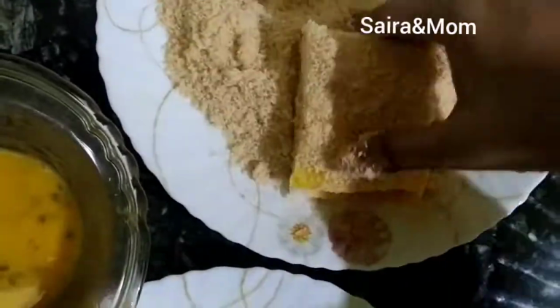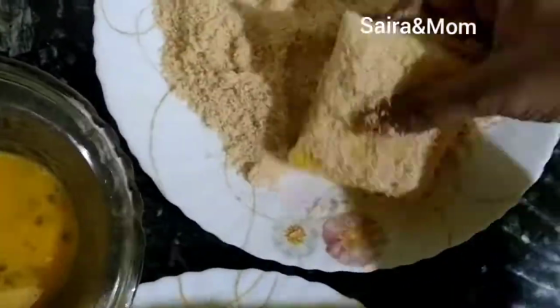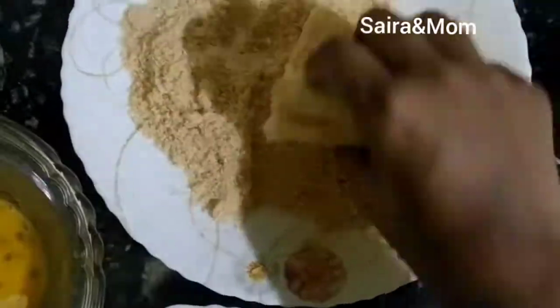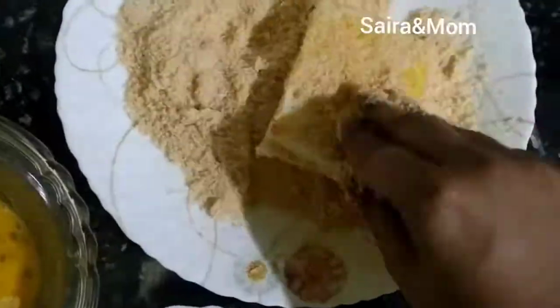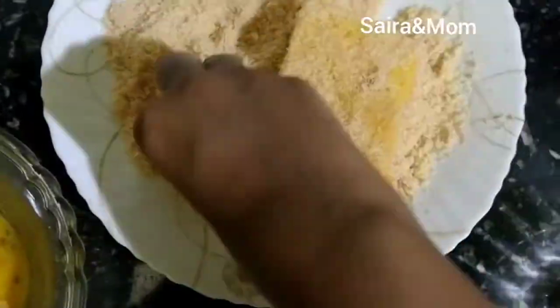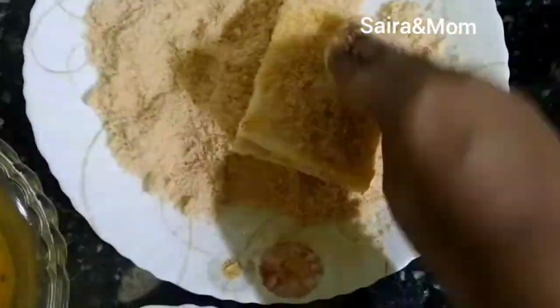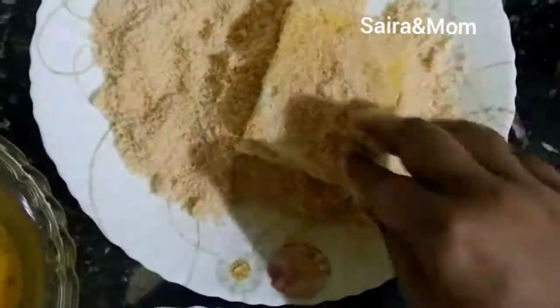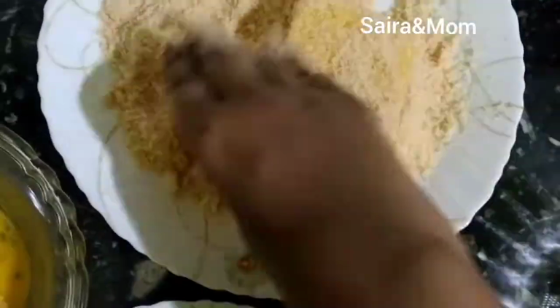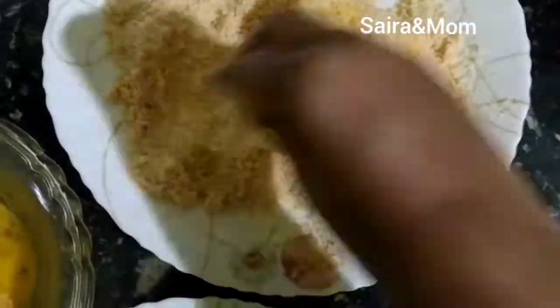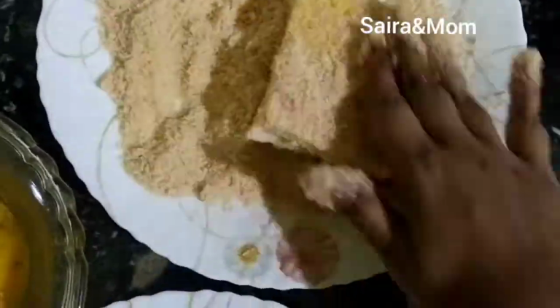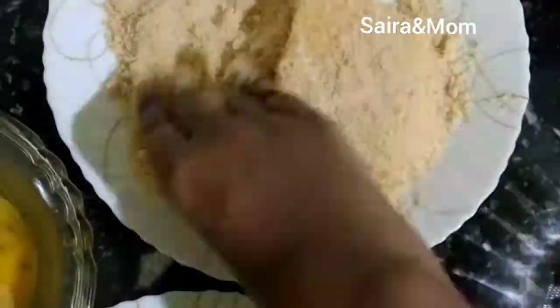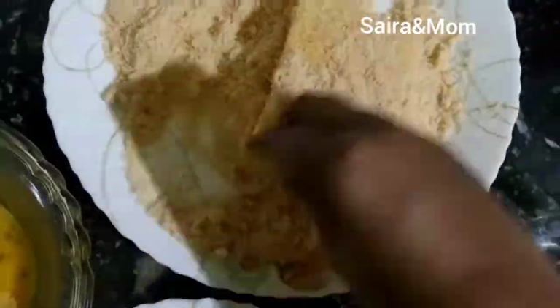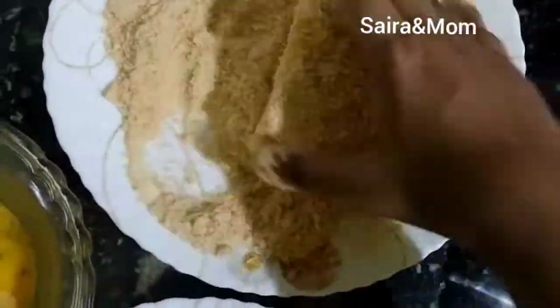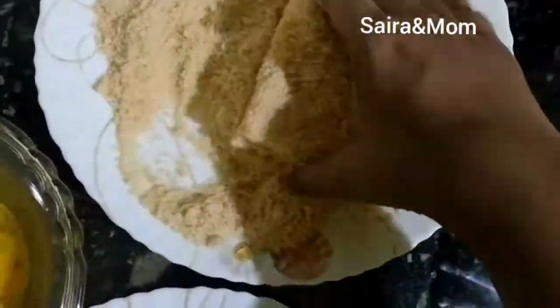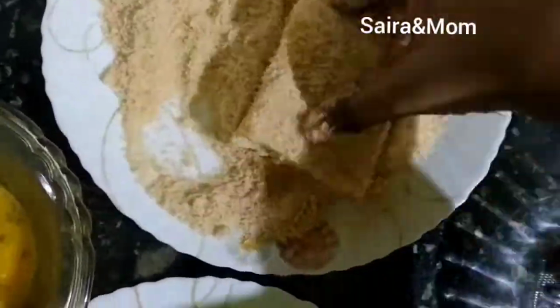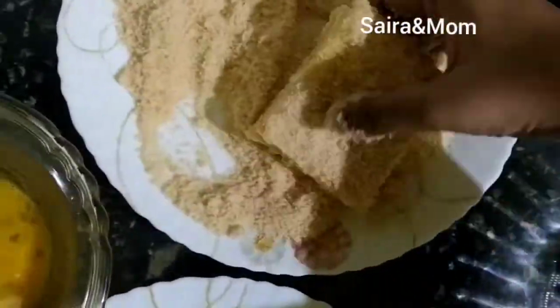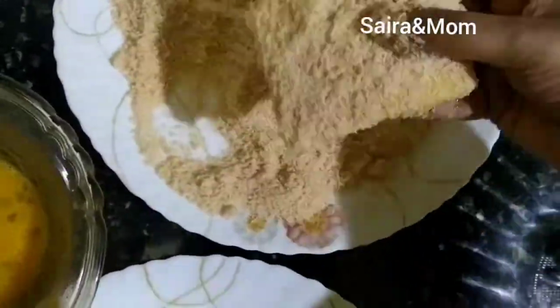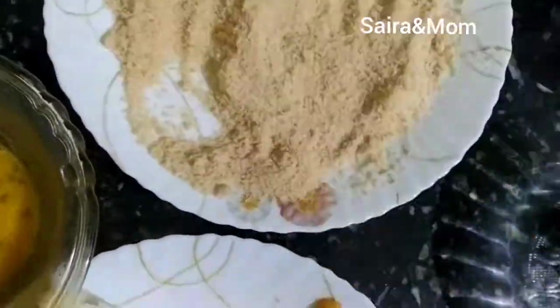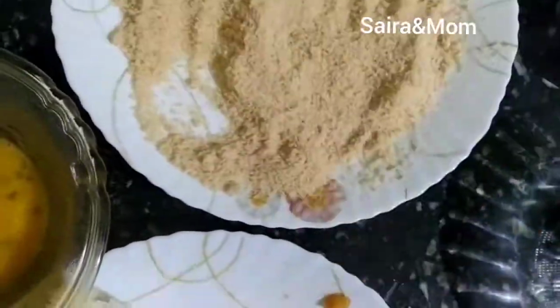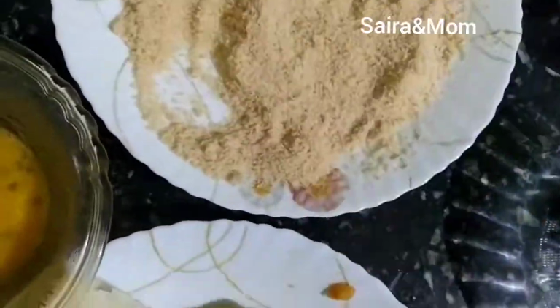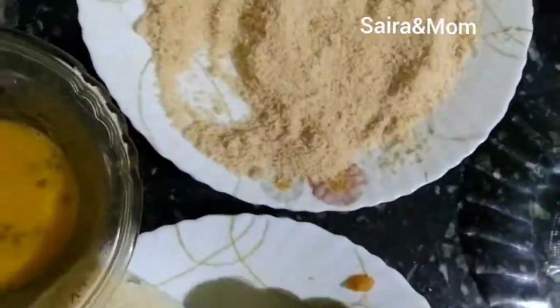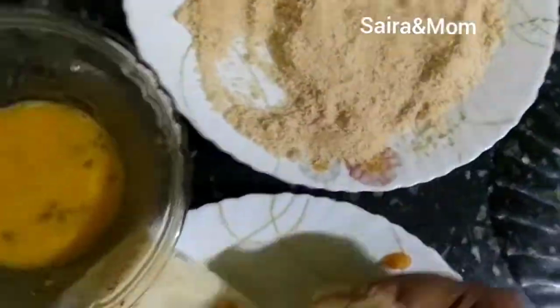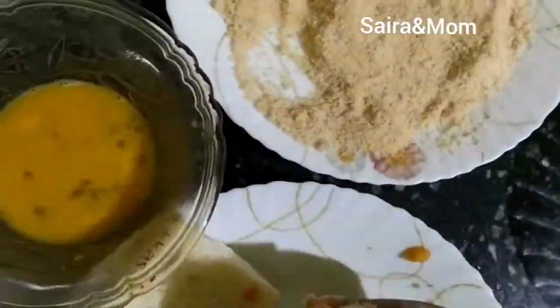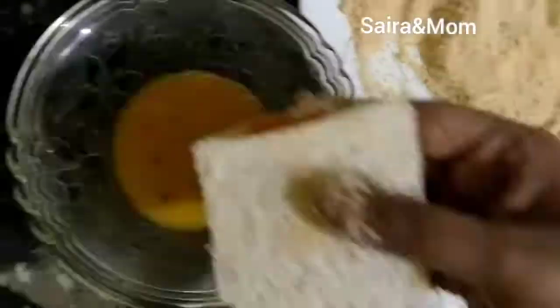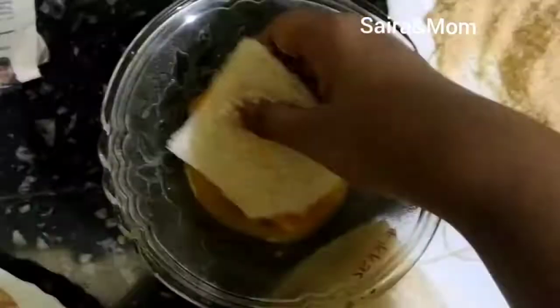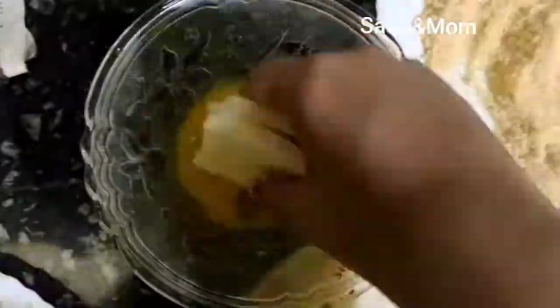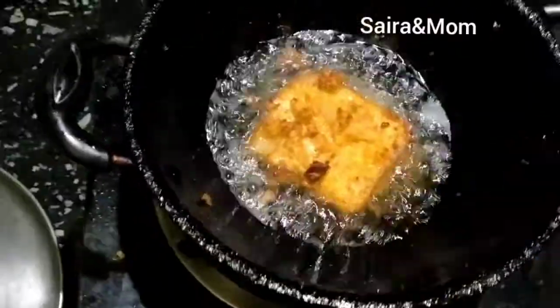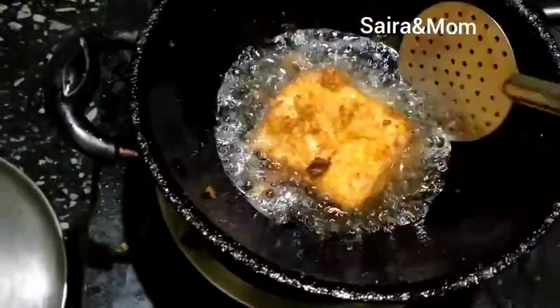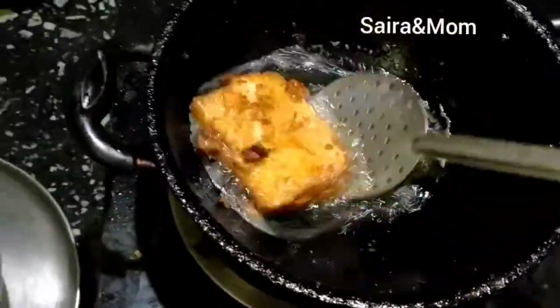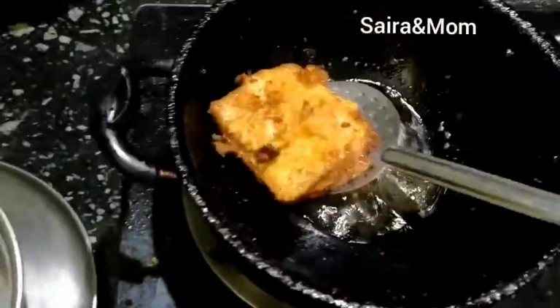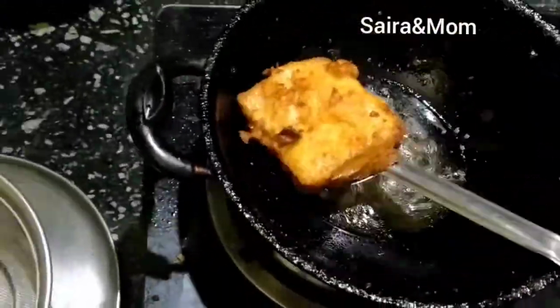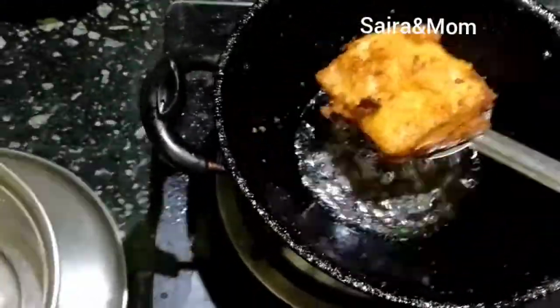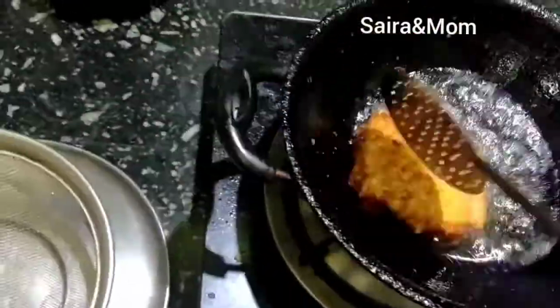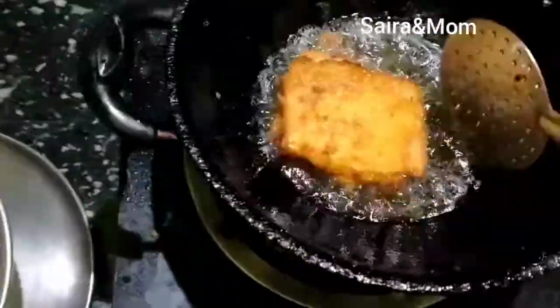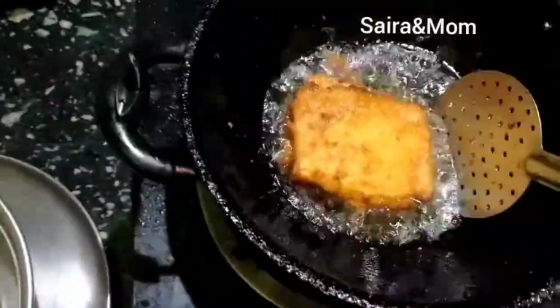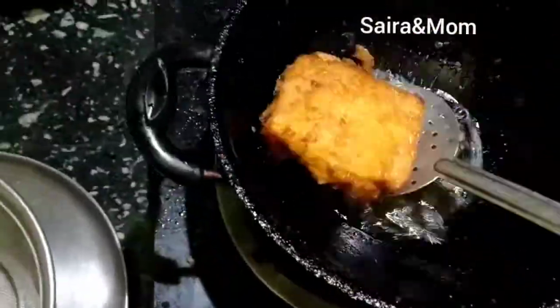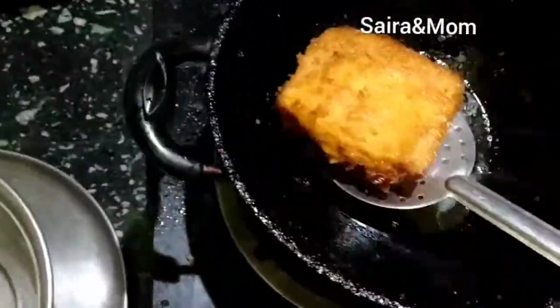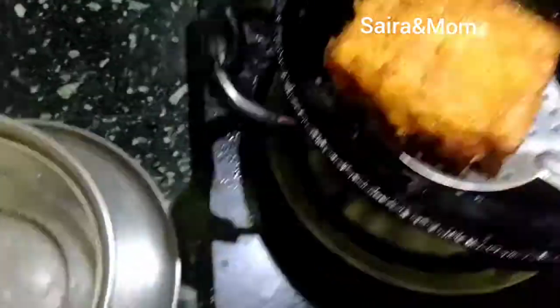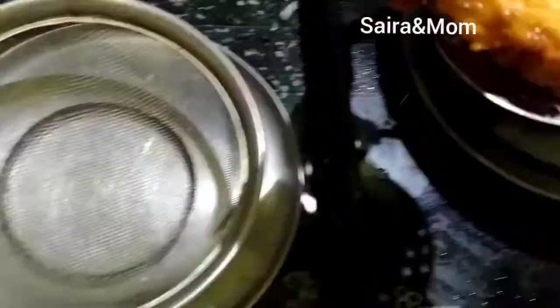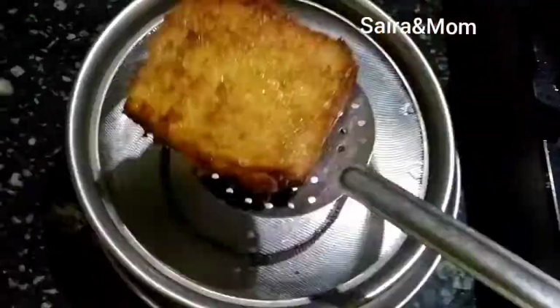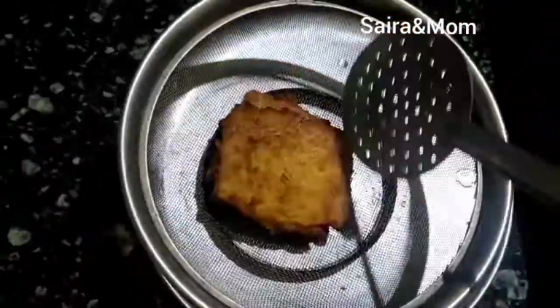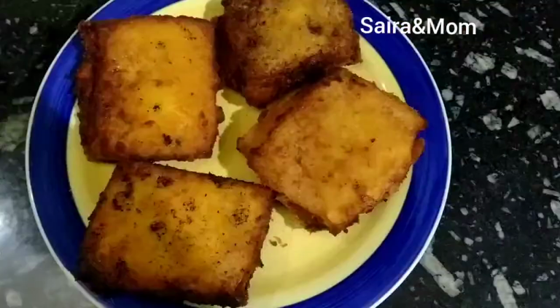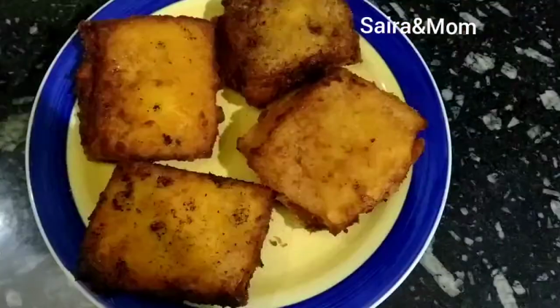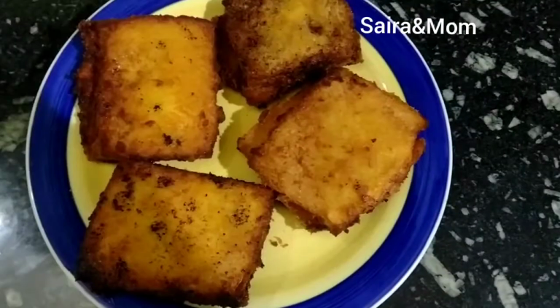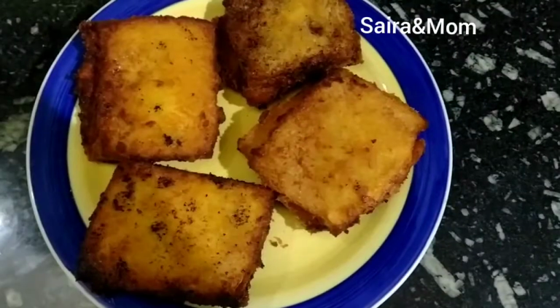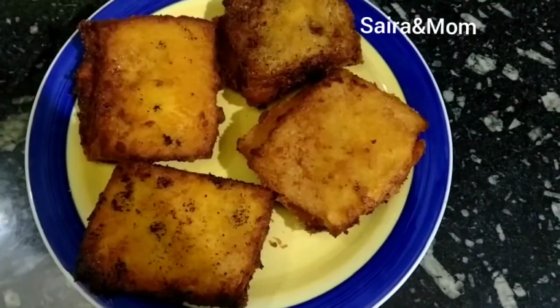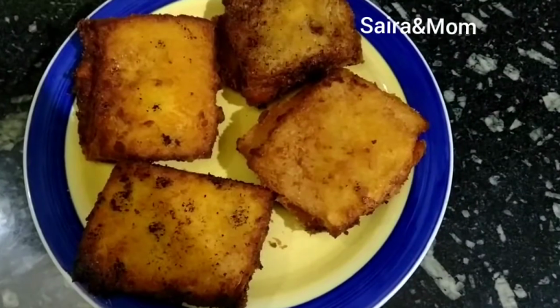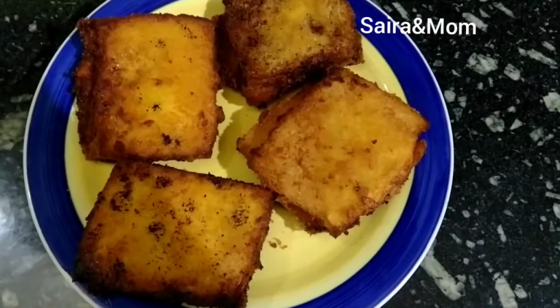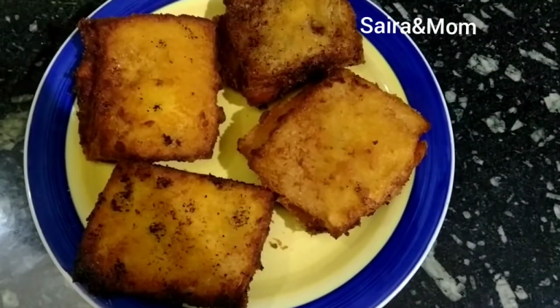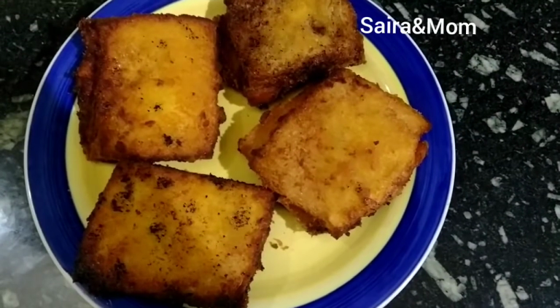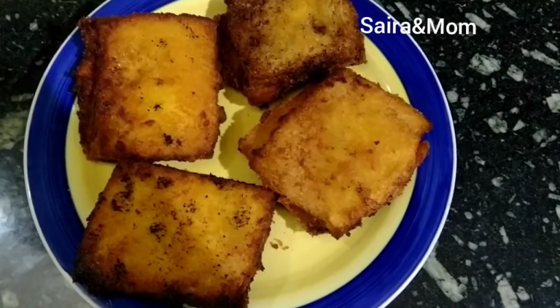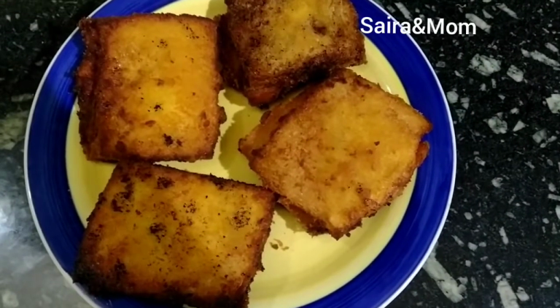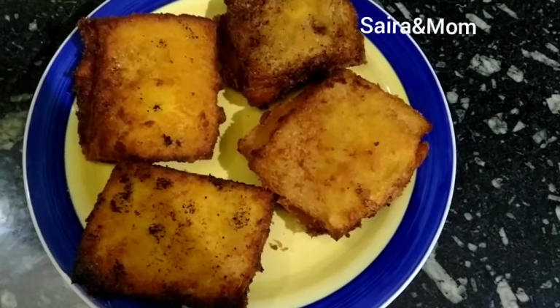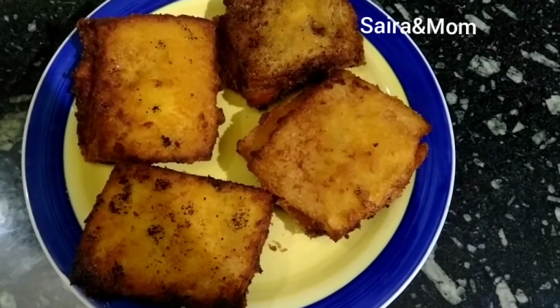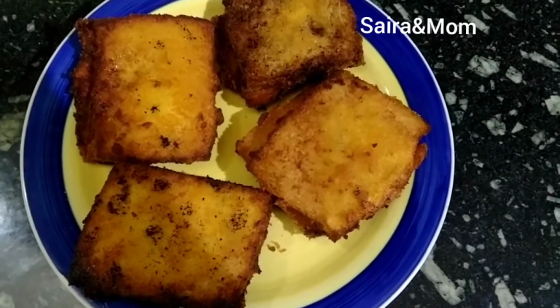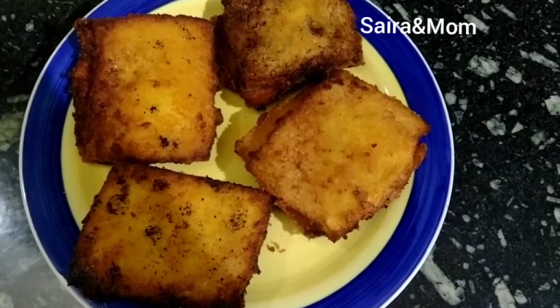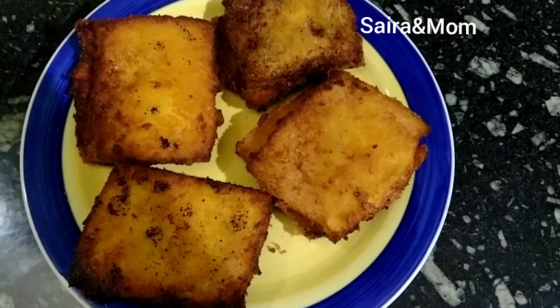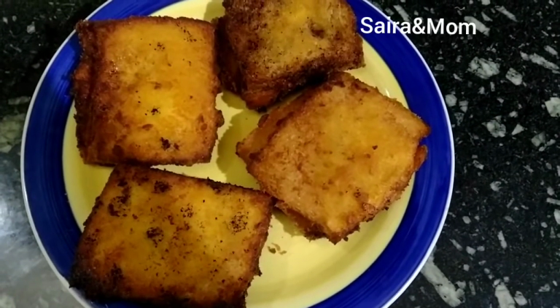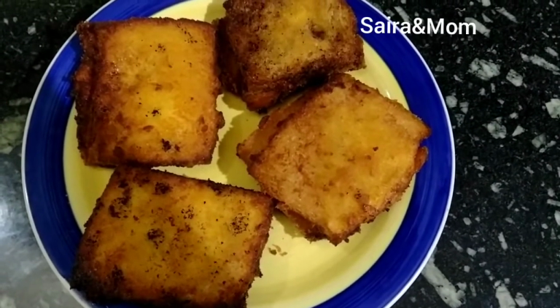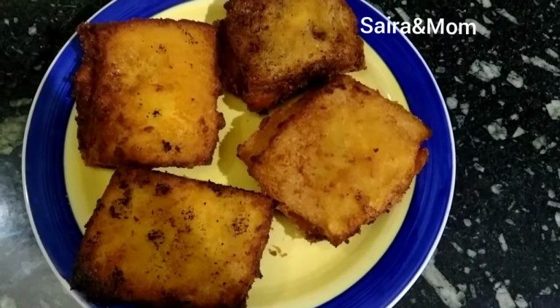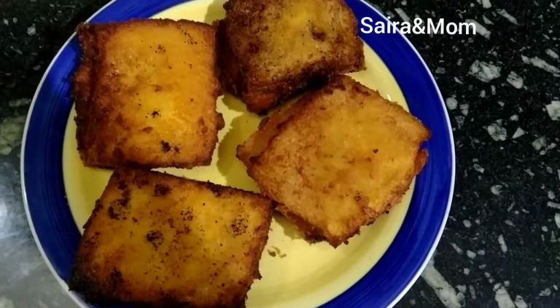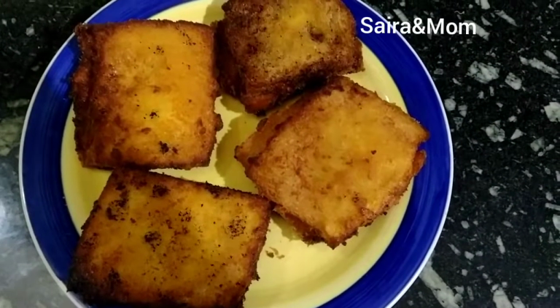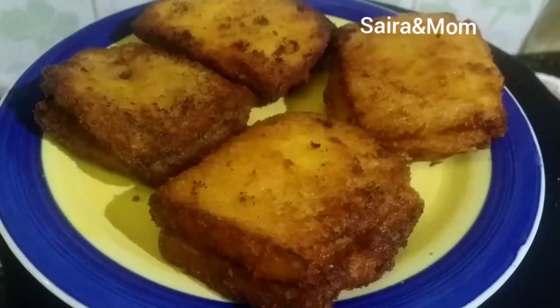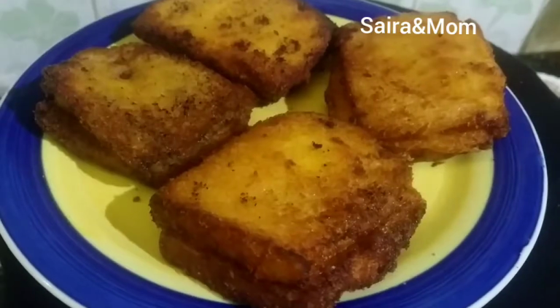Try all the potatoes in the bowl. See you in the next video.